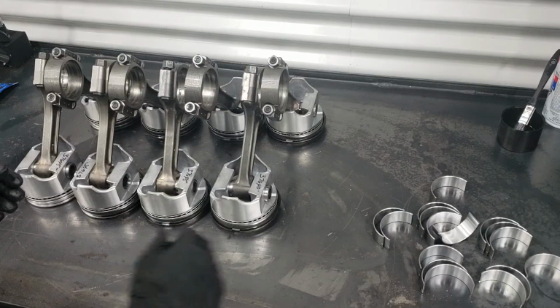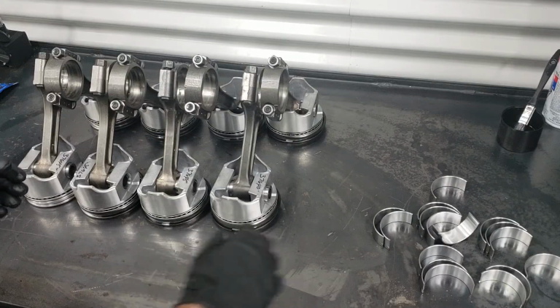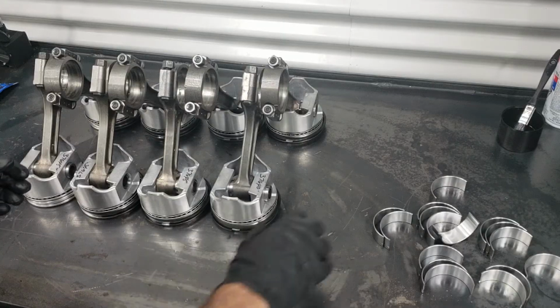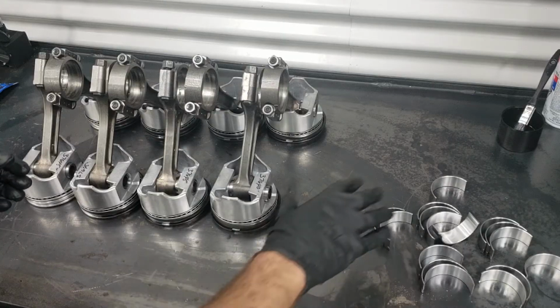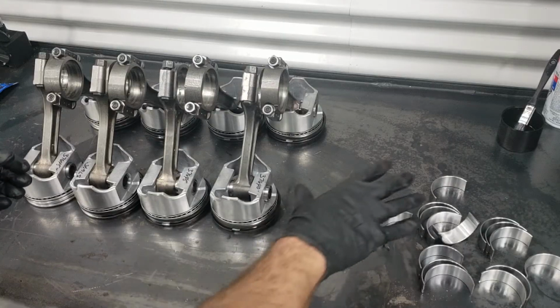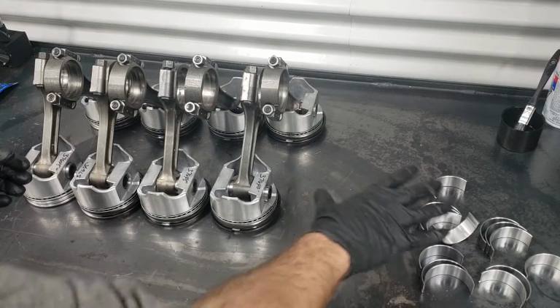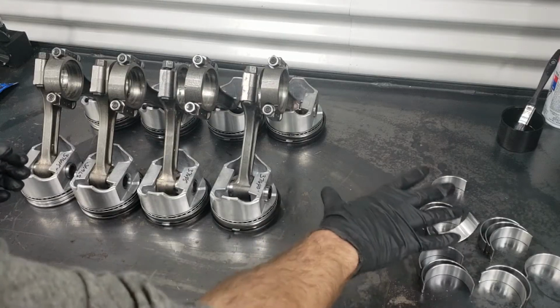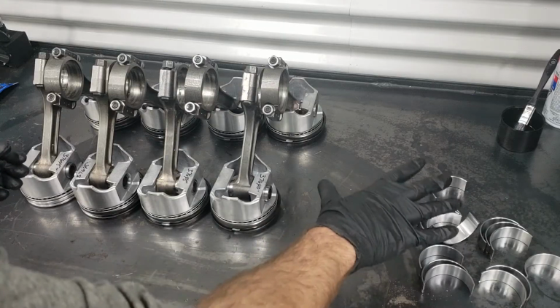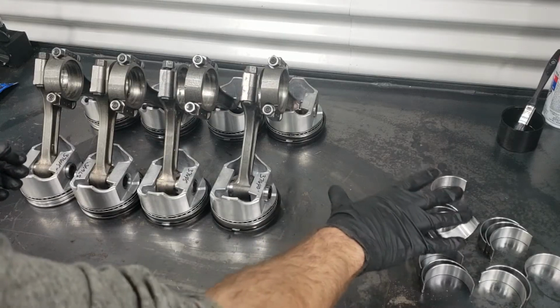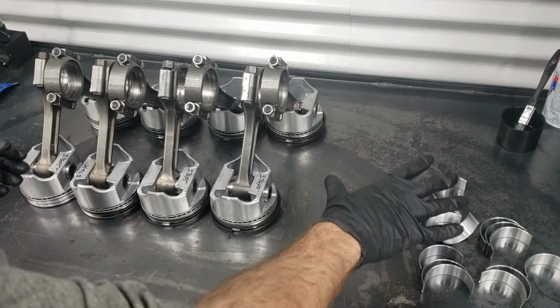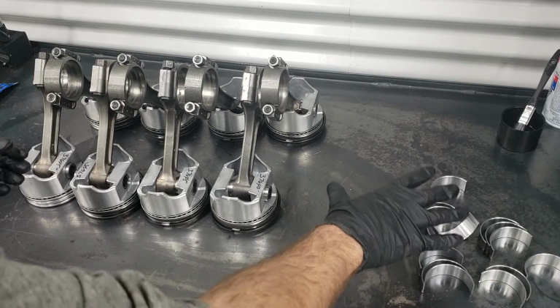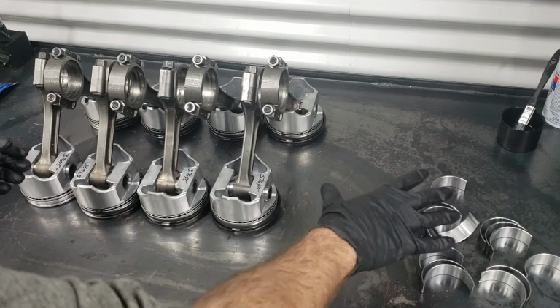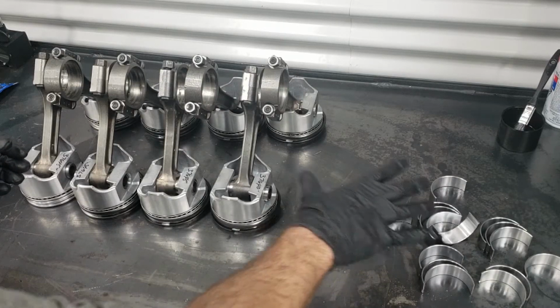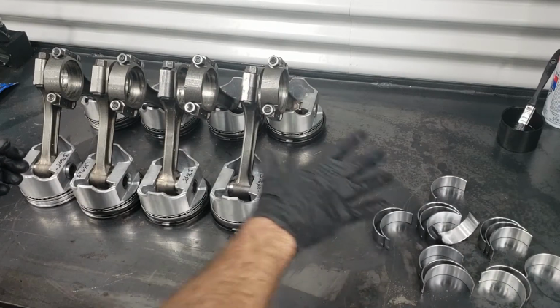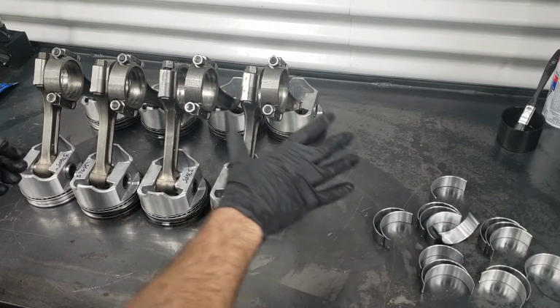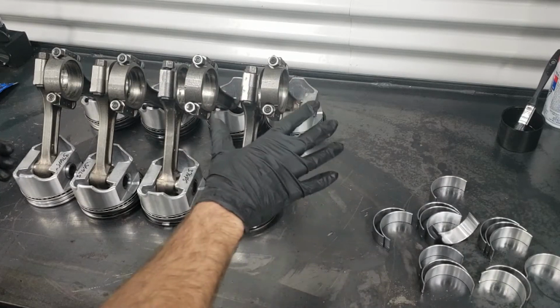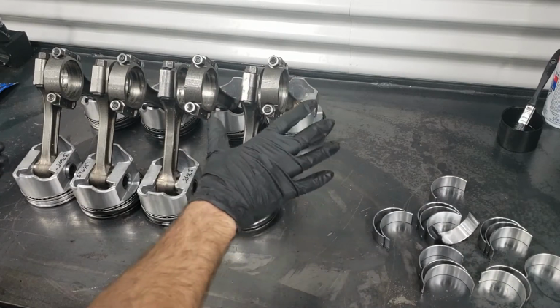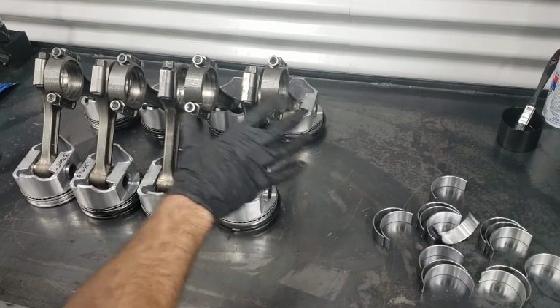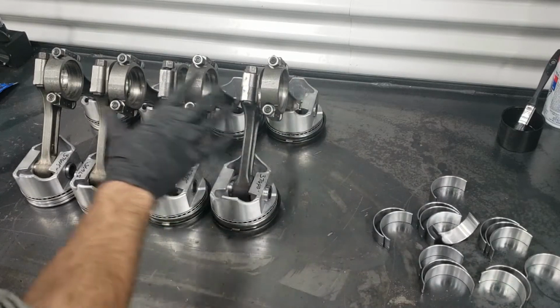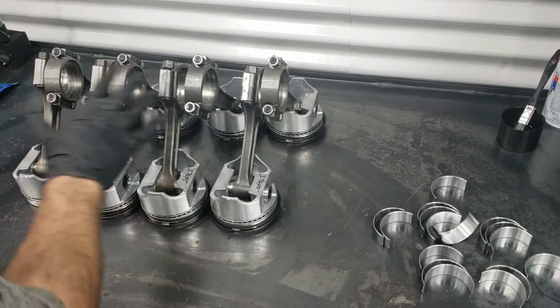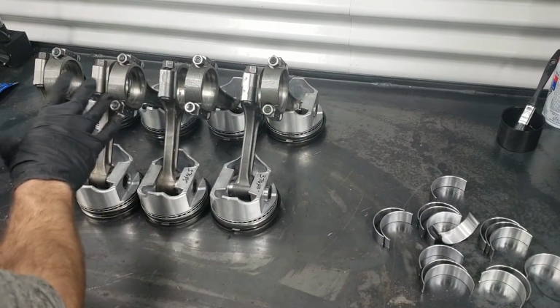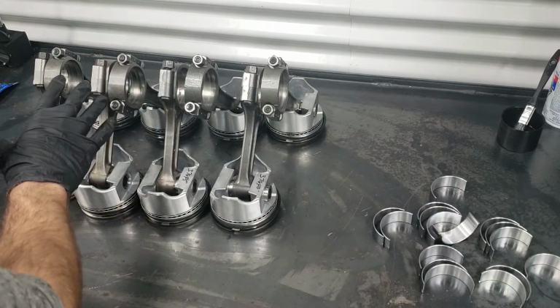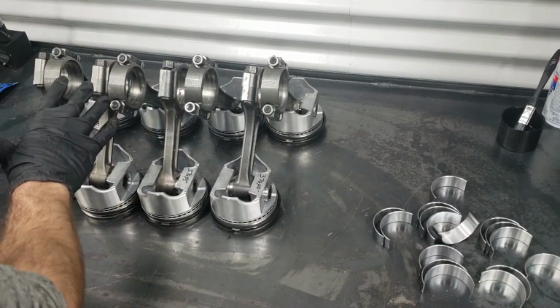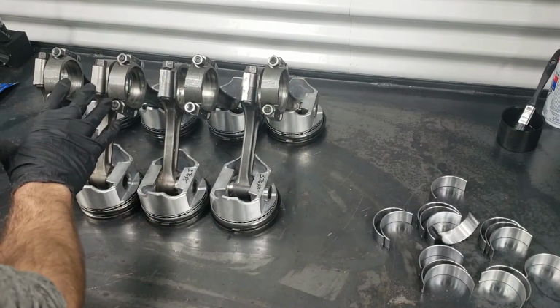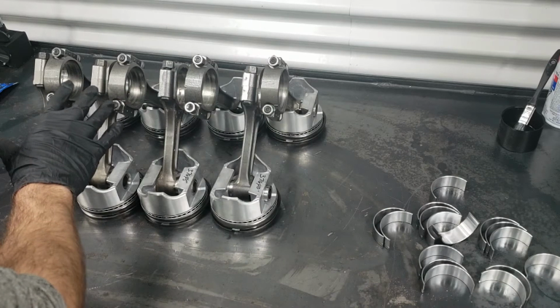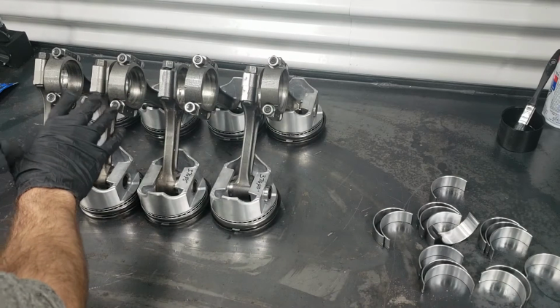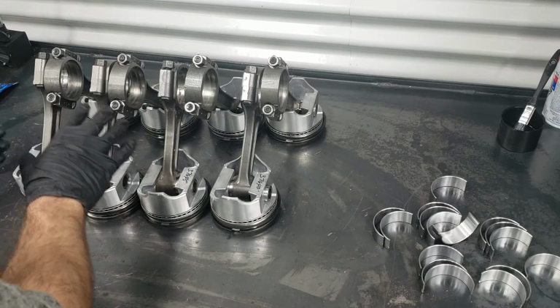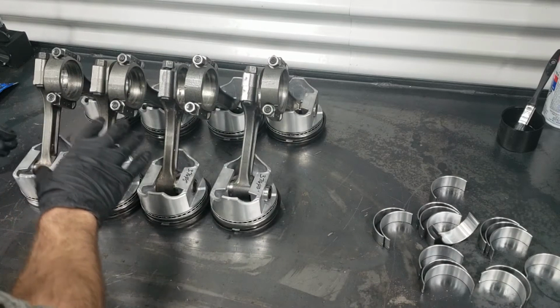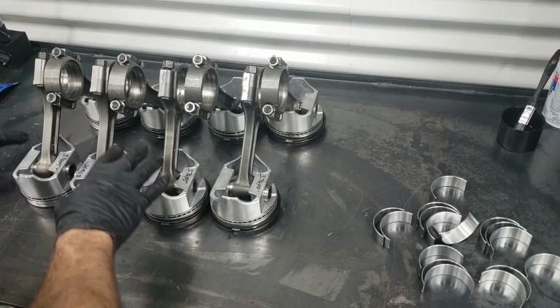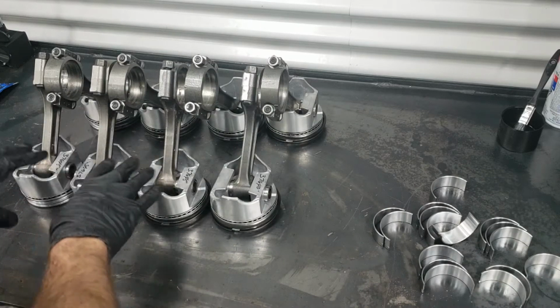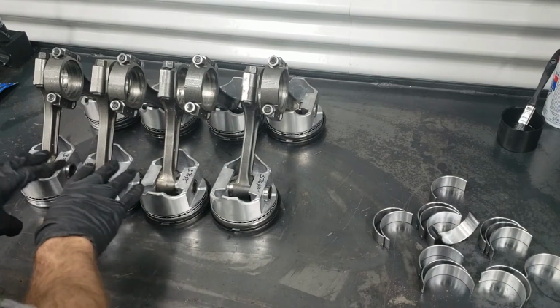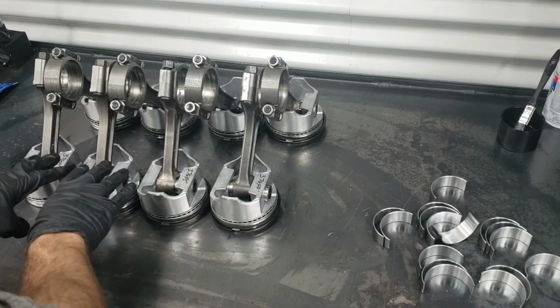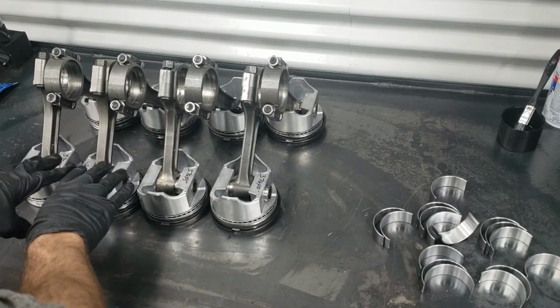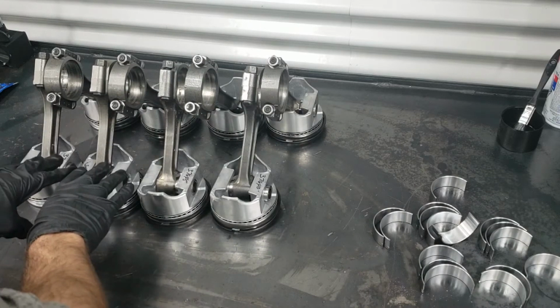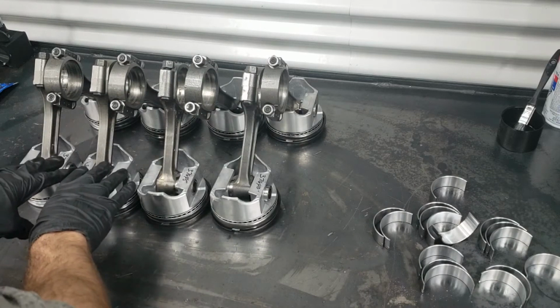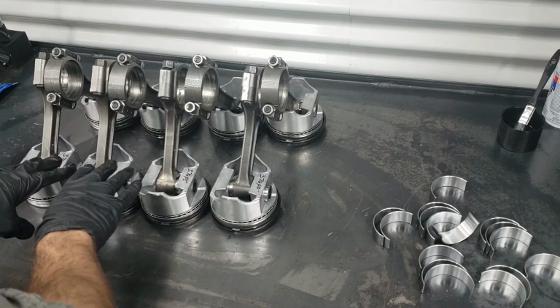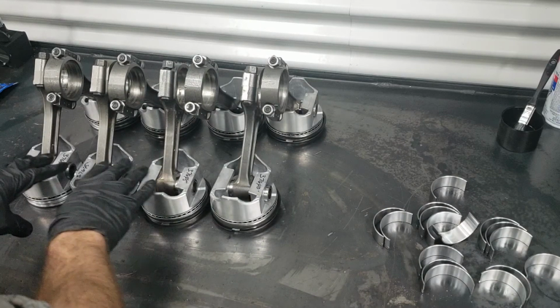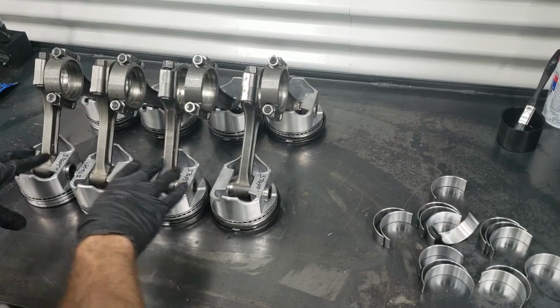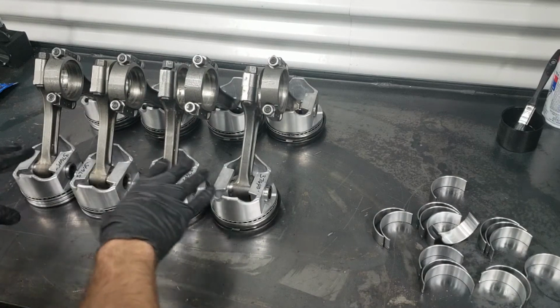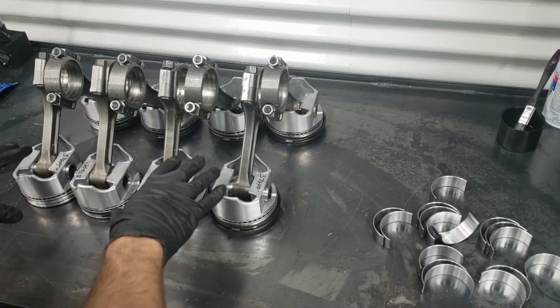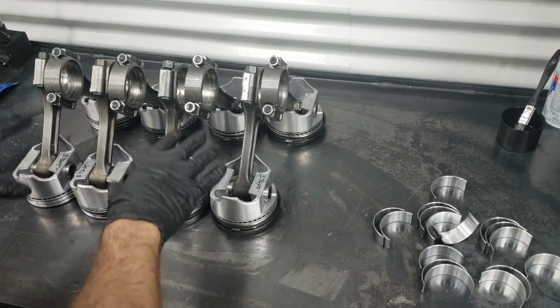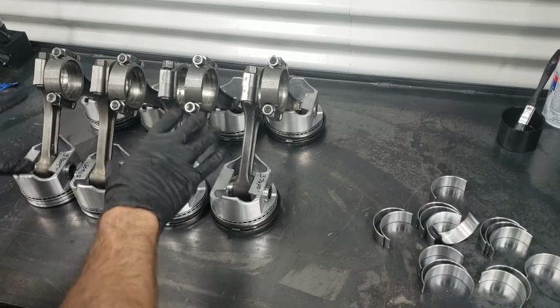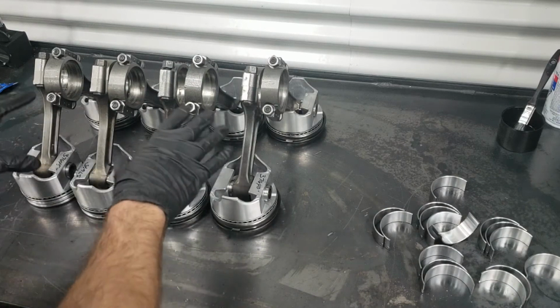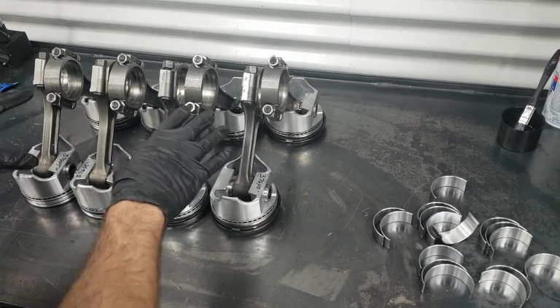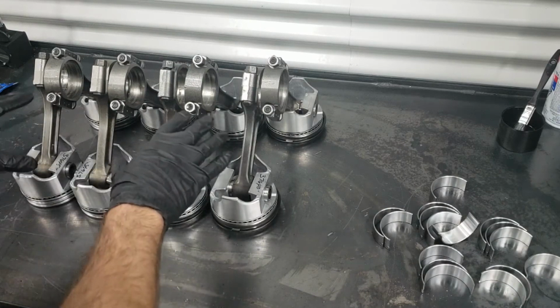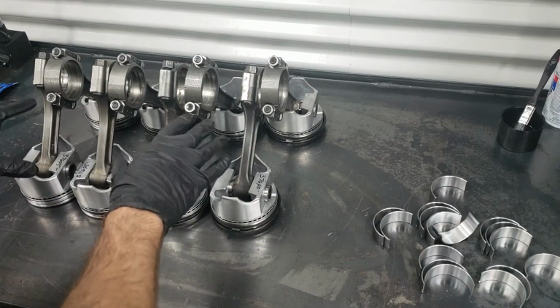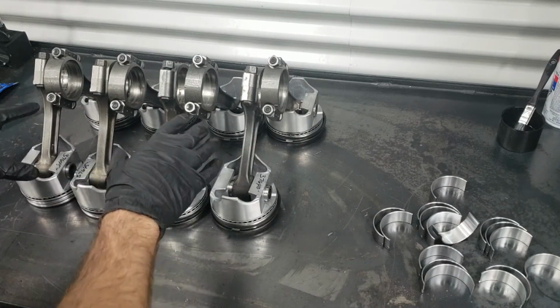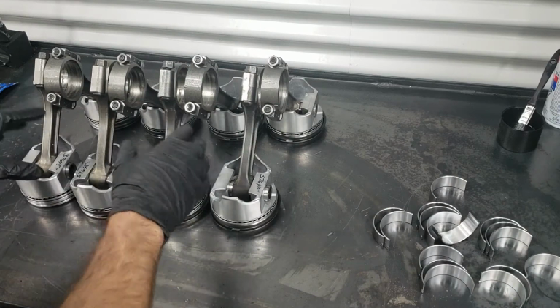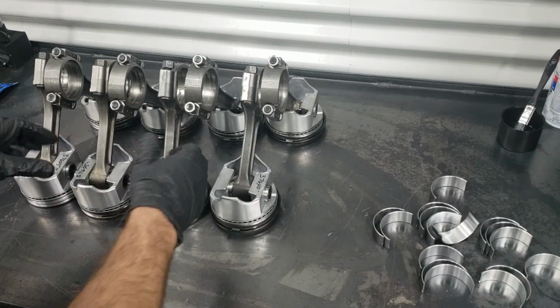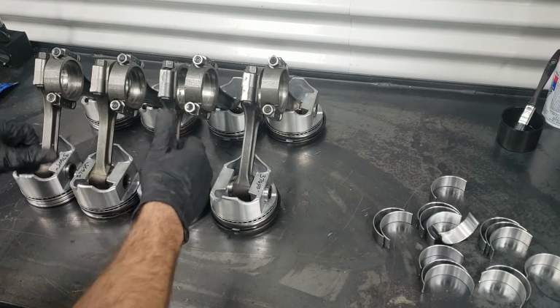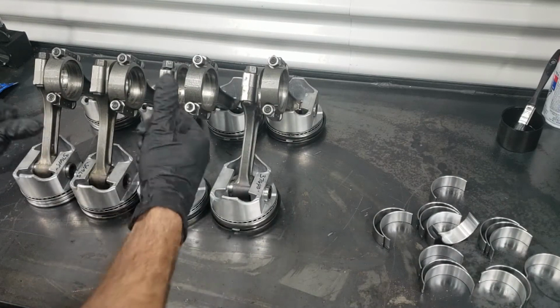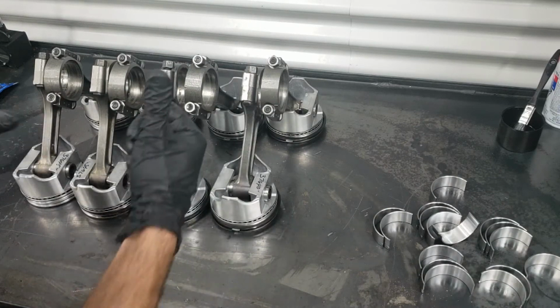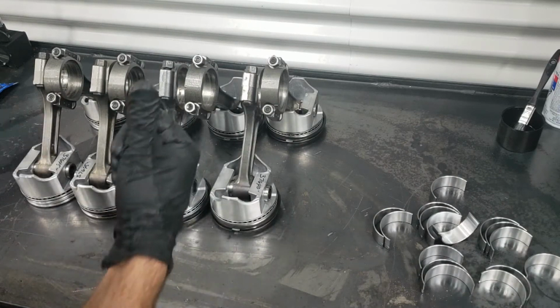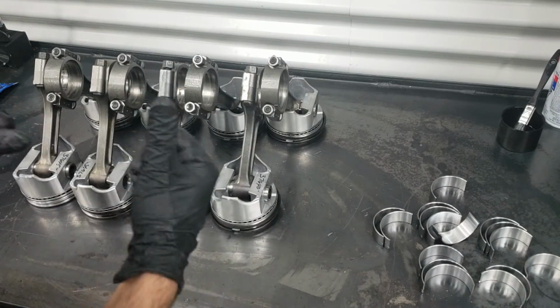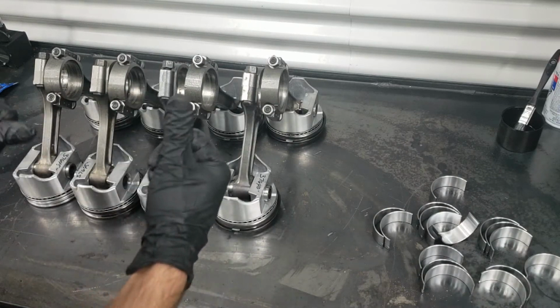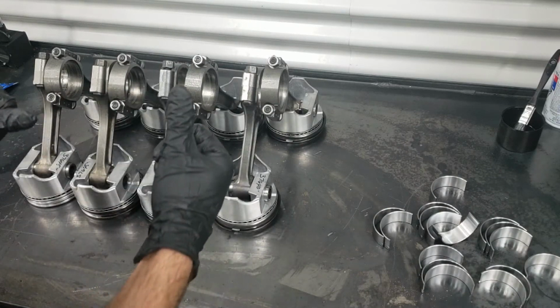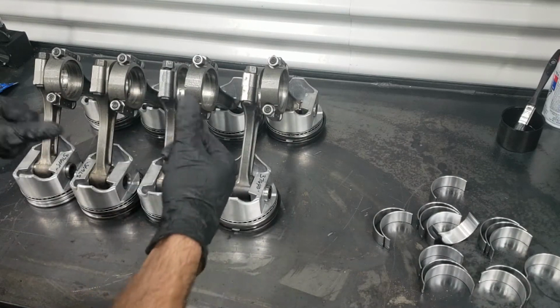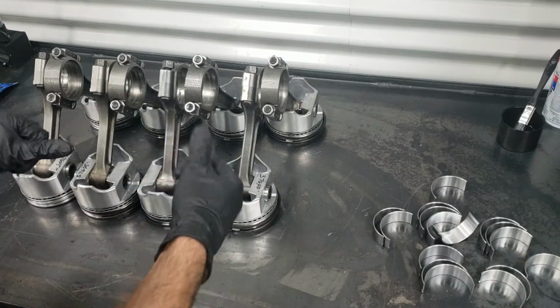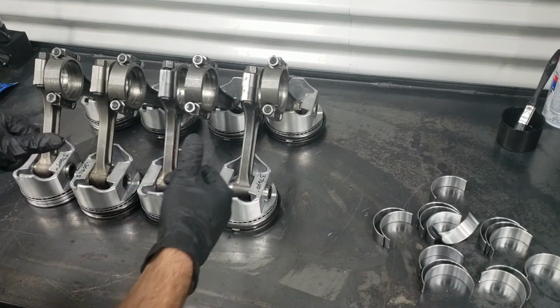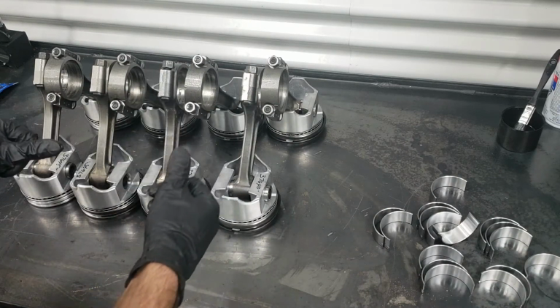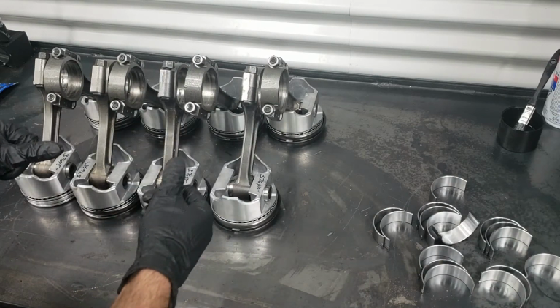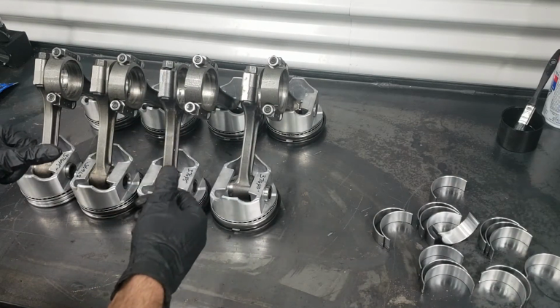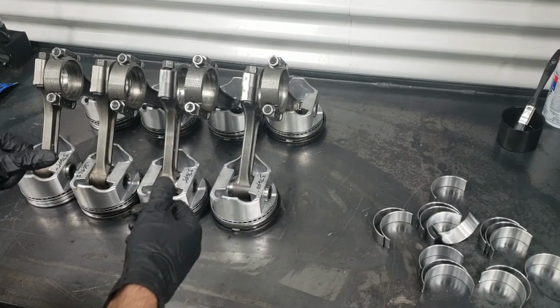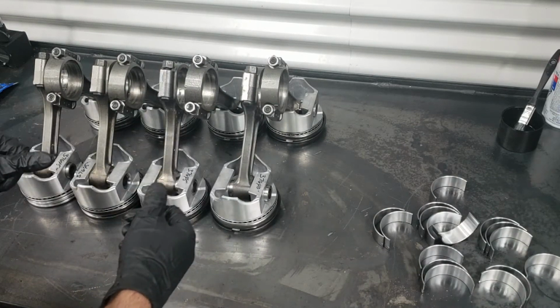We're going to install all the bearings now into all the rods and also pre-lubricate everything before it gets dropped into the motor.